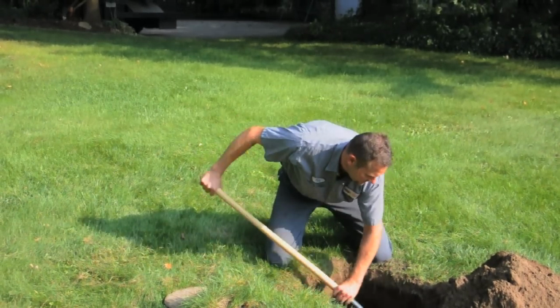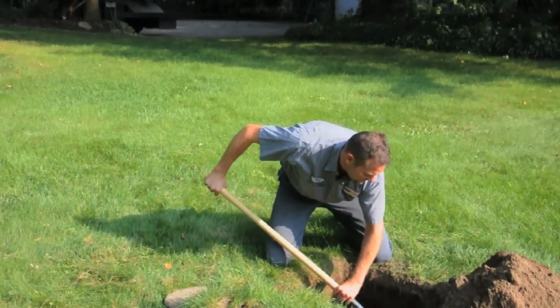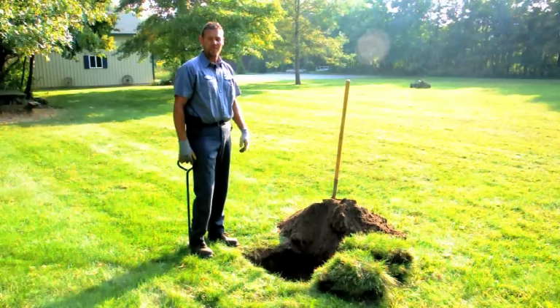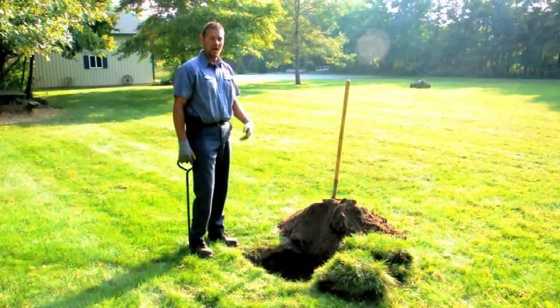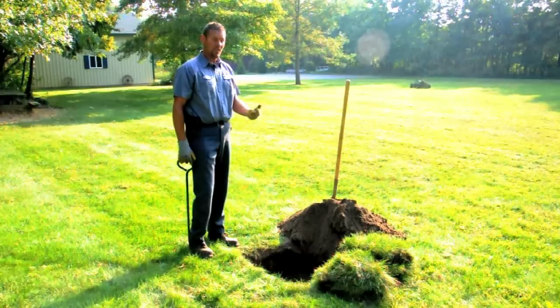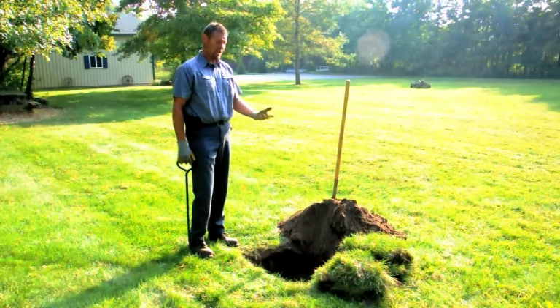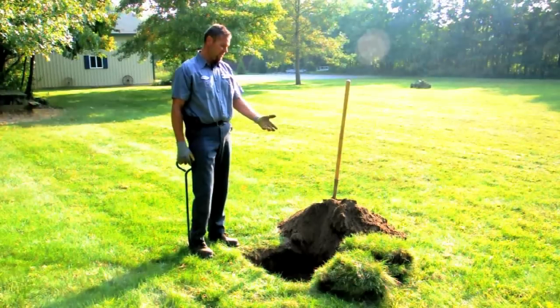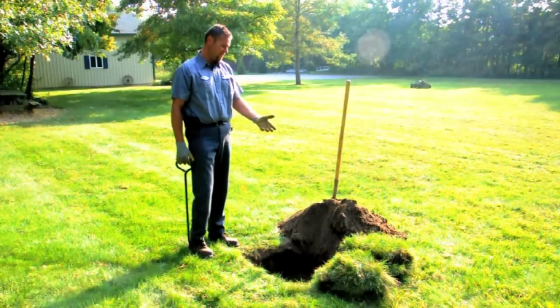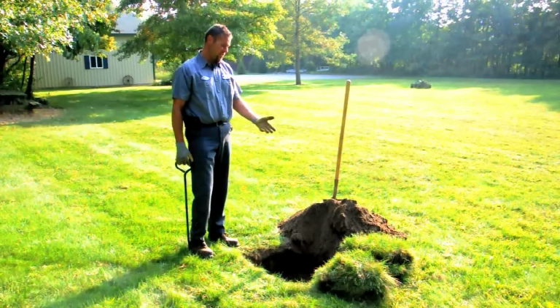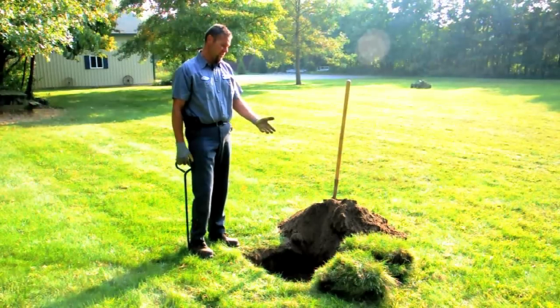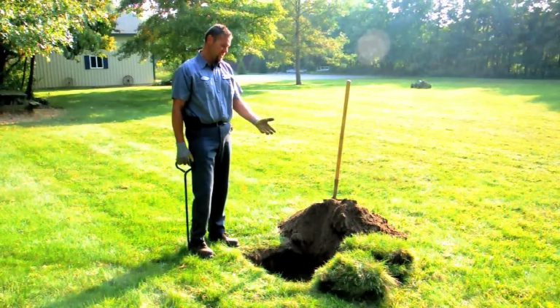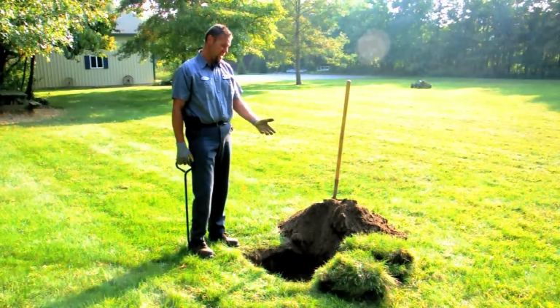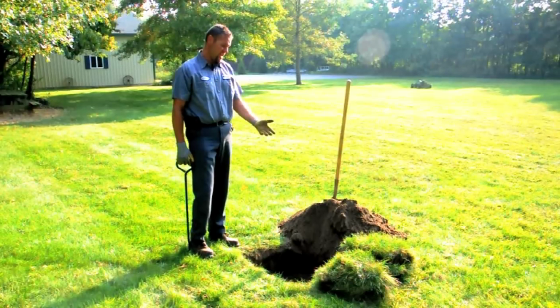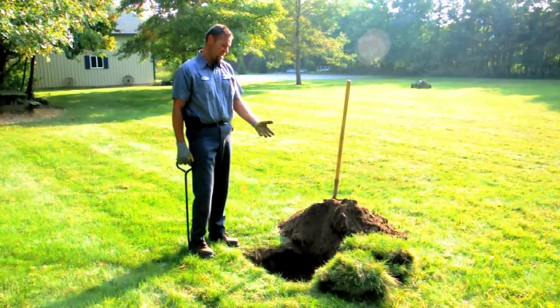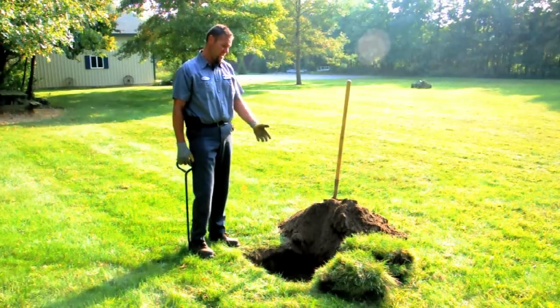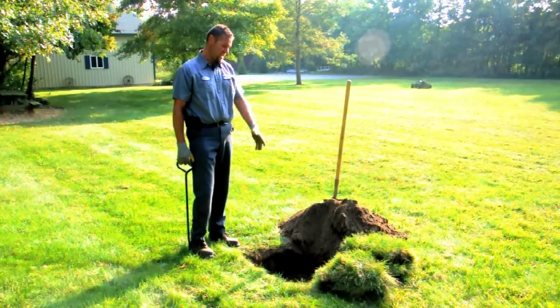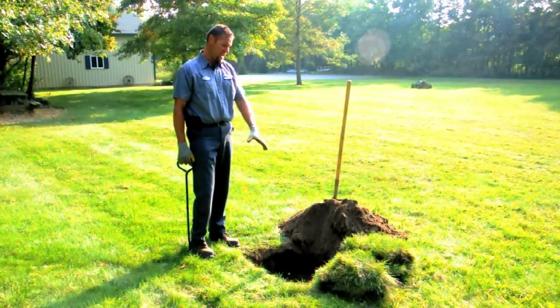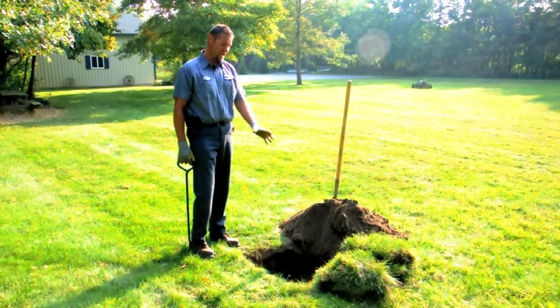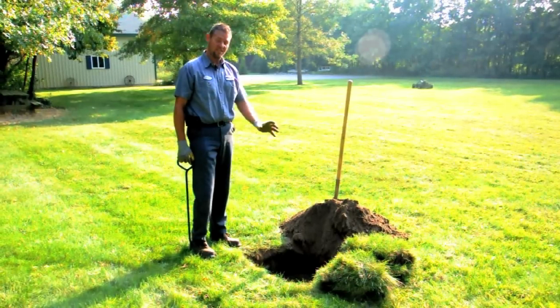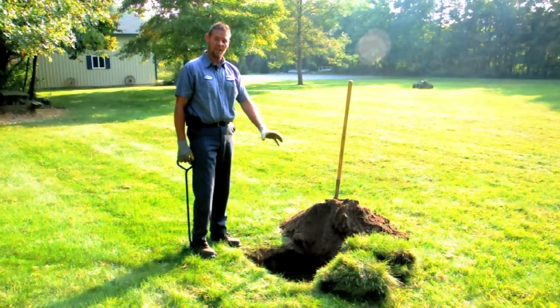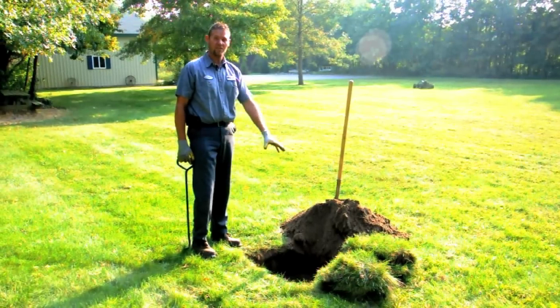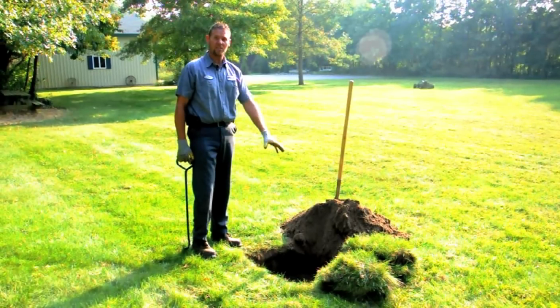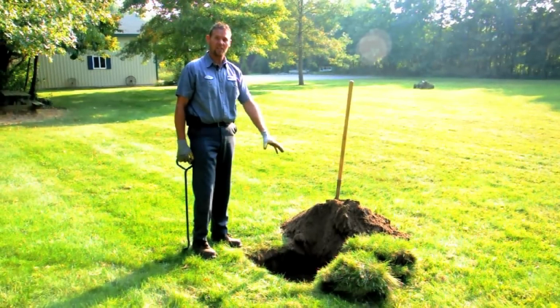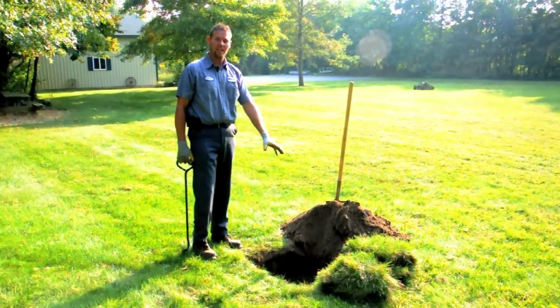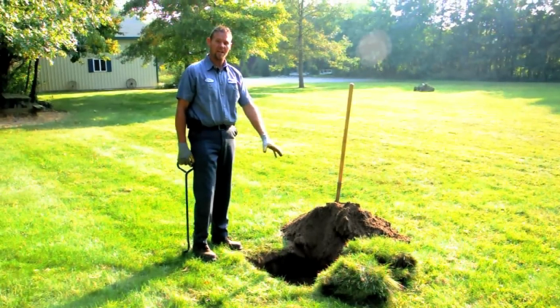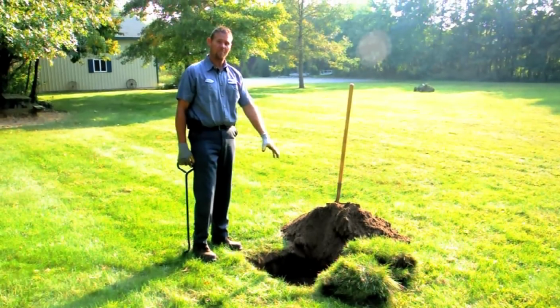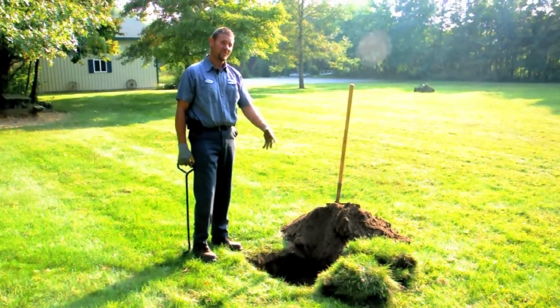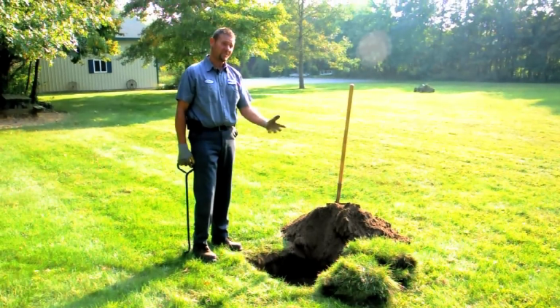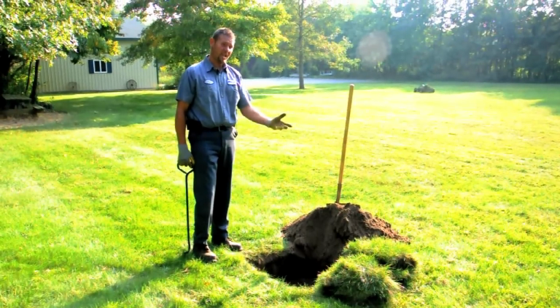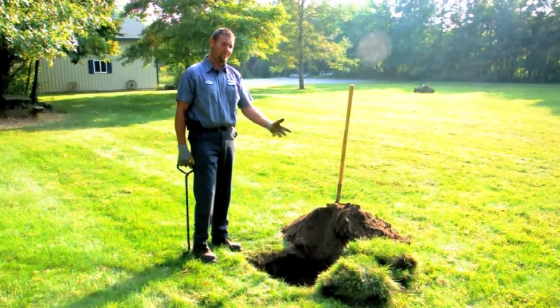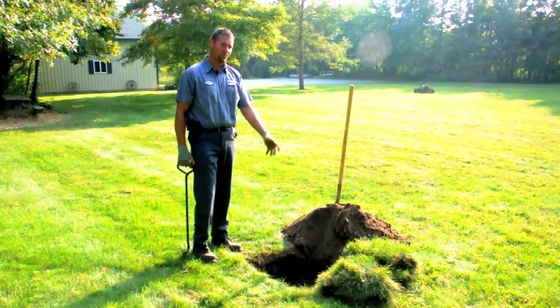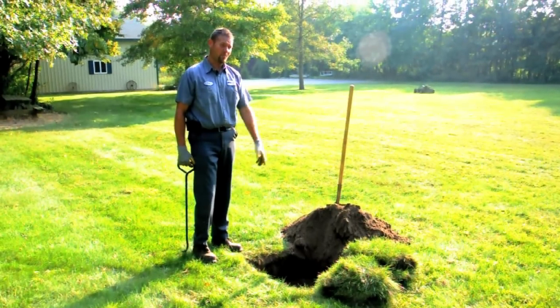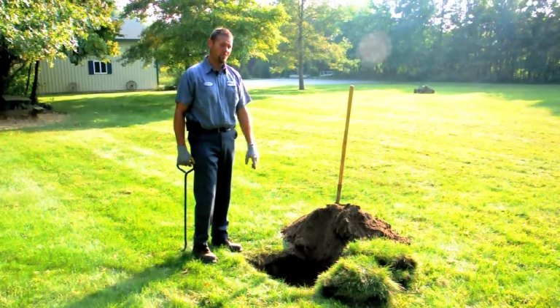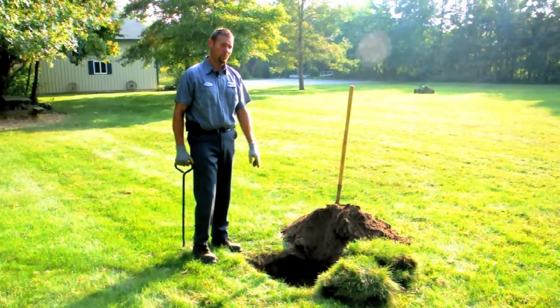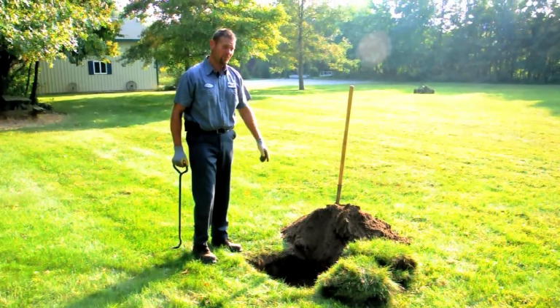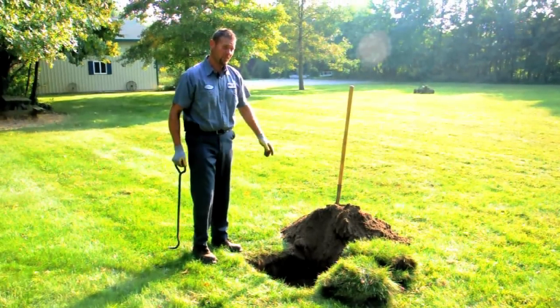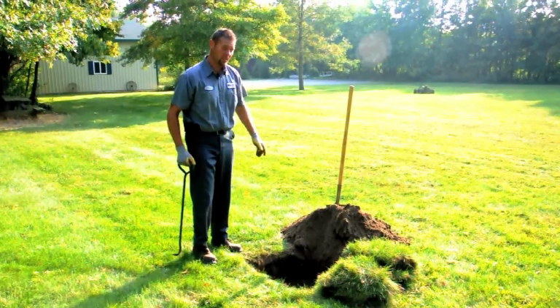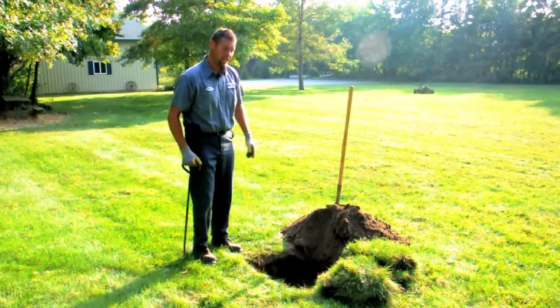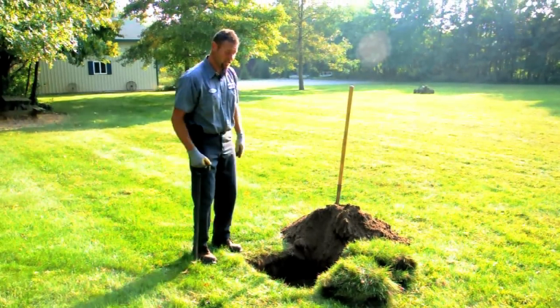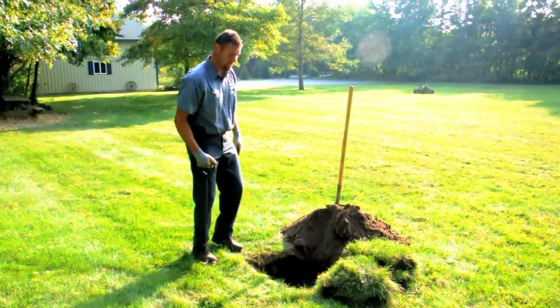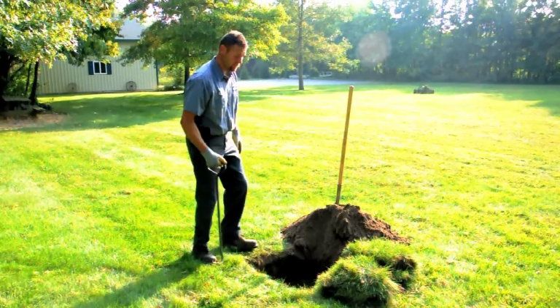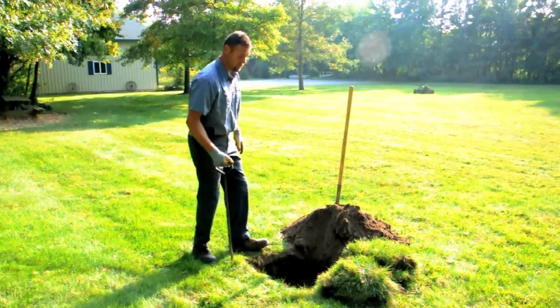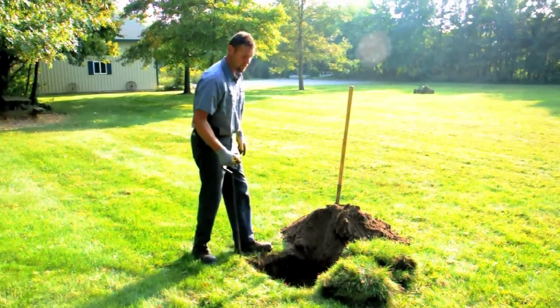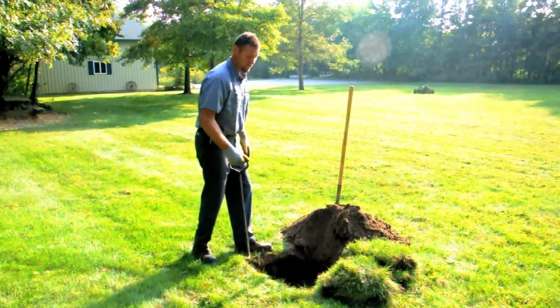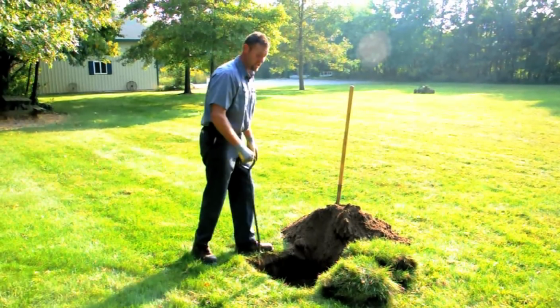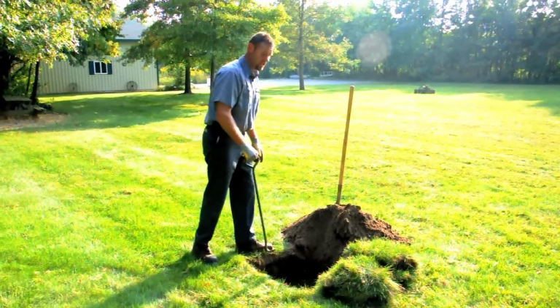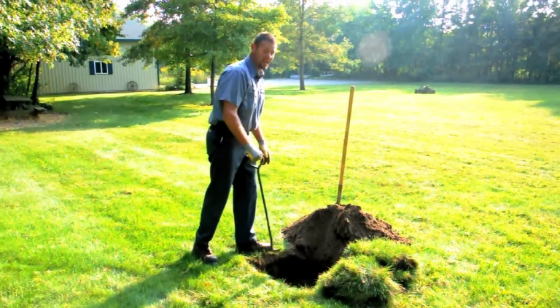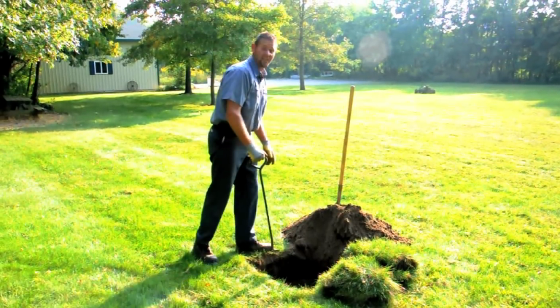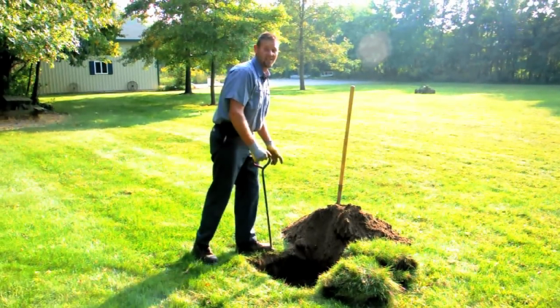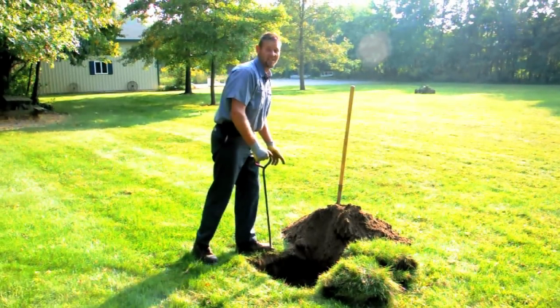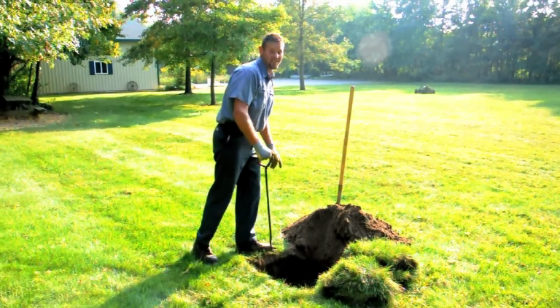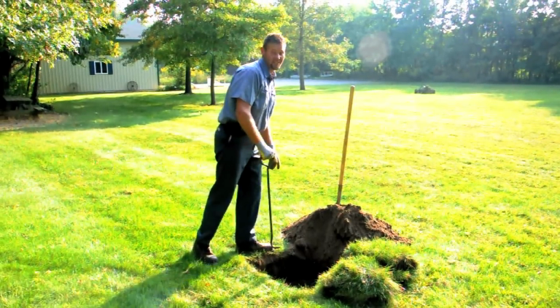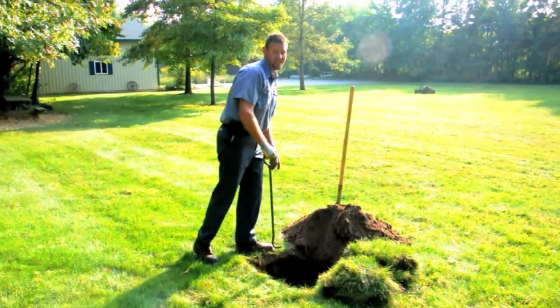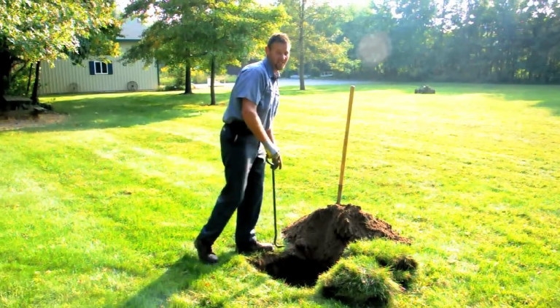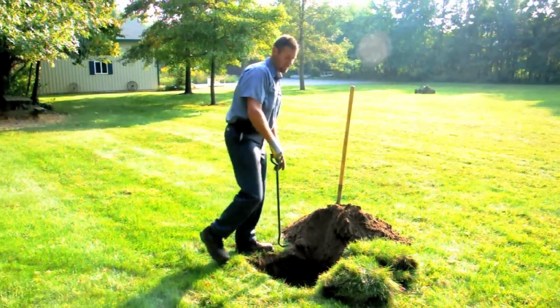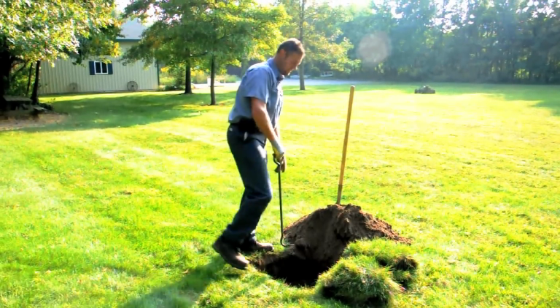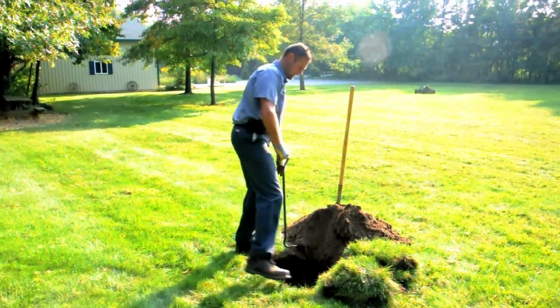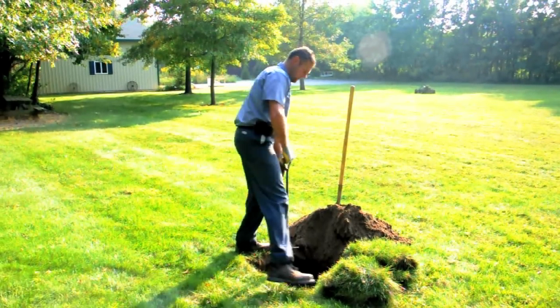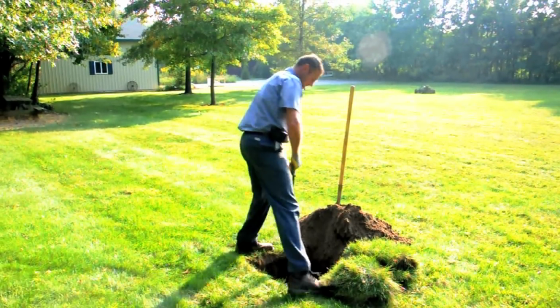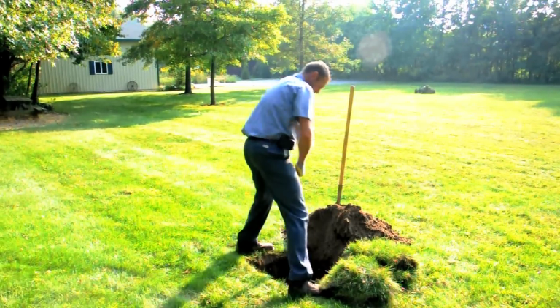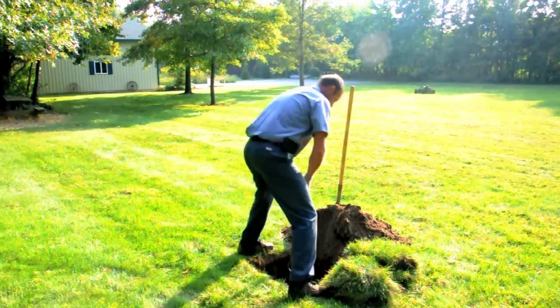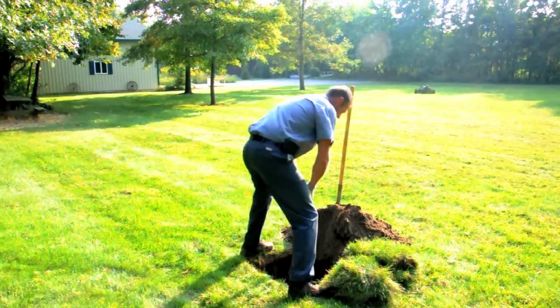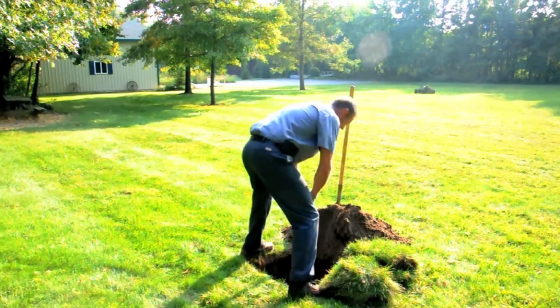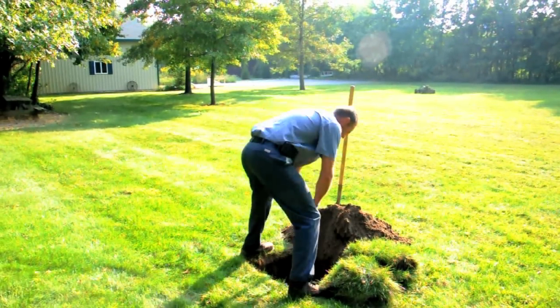Now that I've found the tank and dug the lid up, it's time to remove the lid so we can access it to clean the septic tank out.